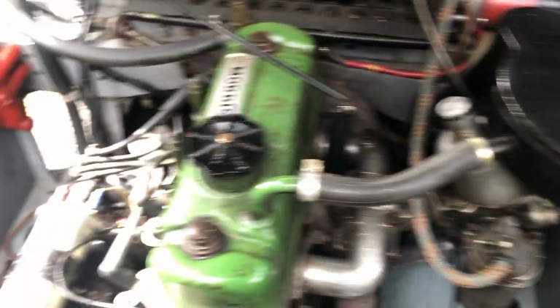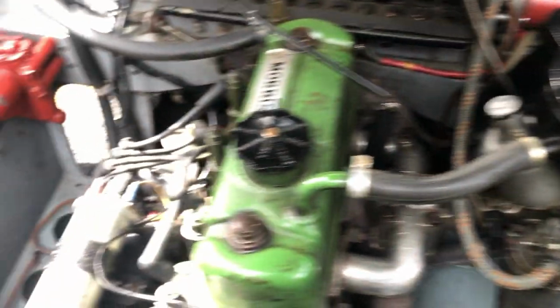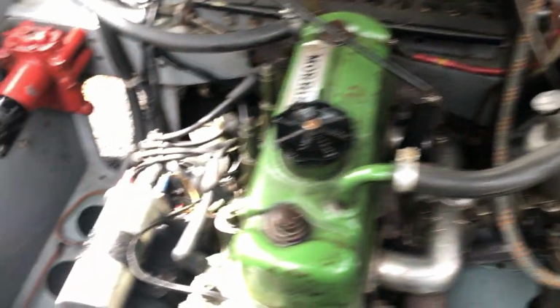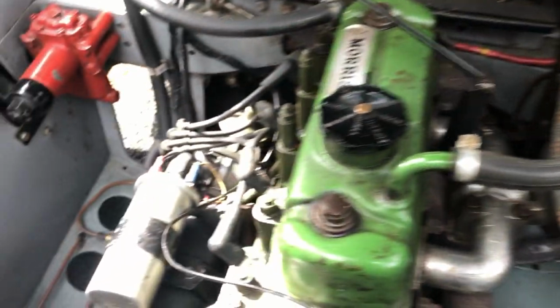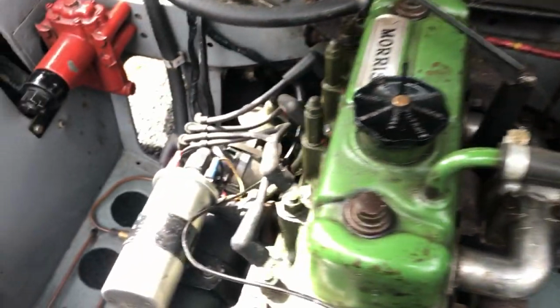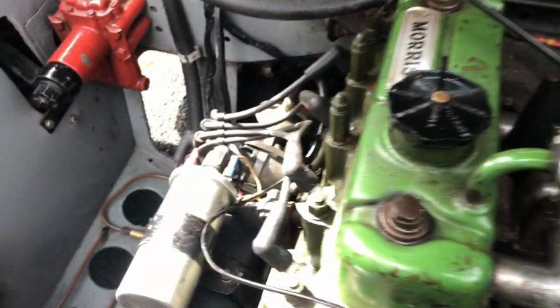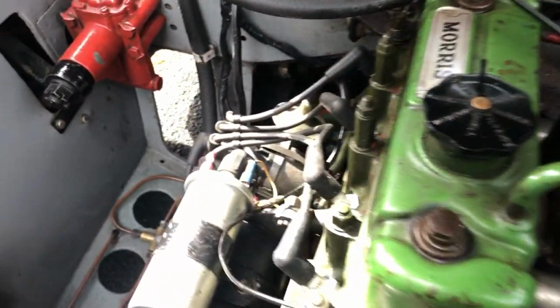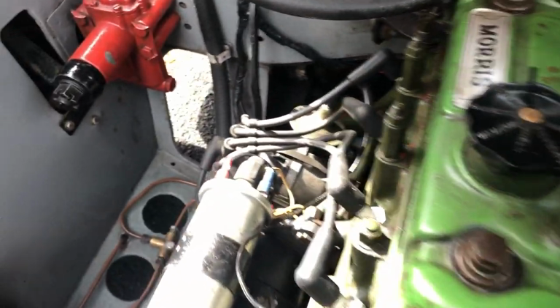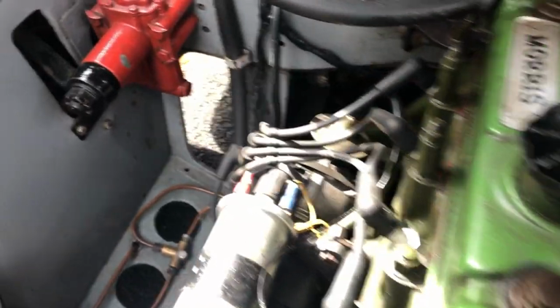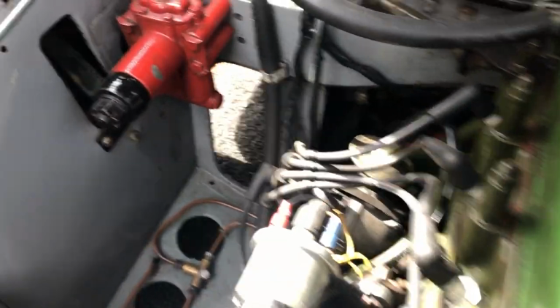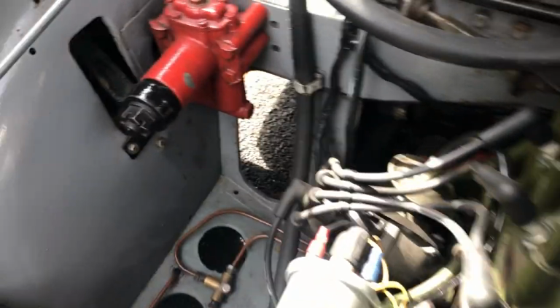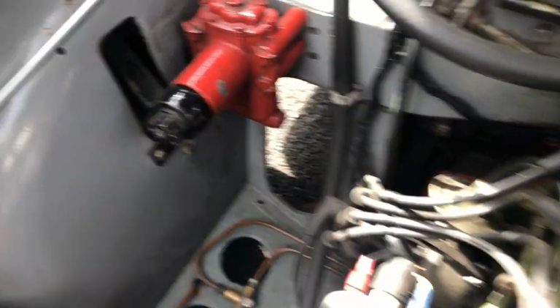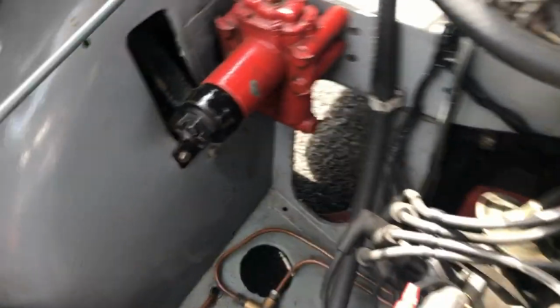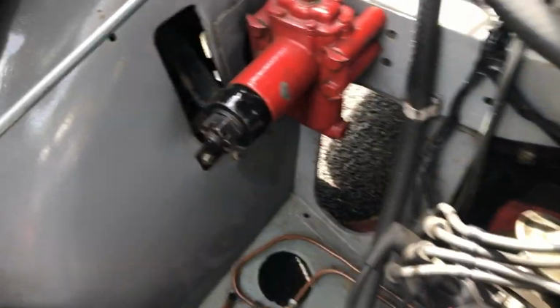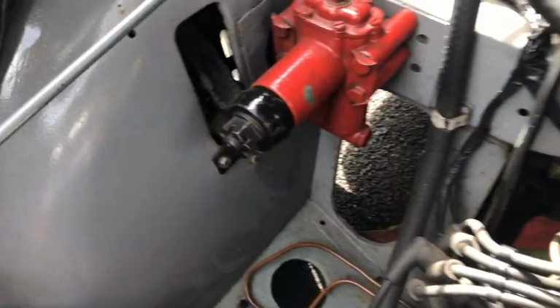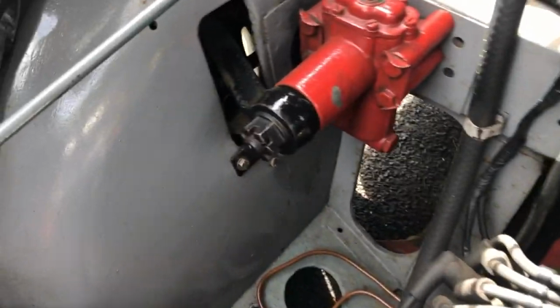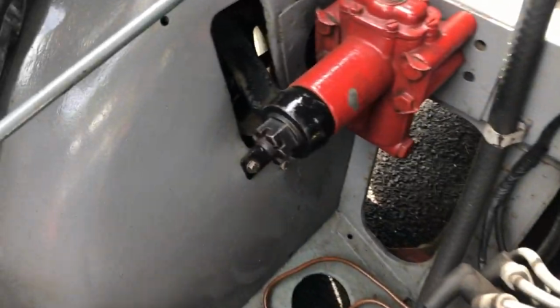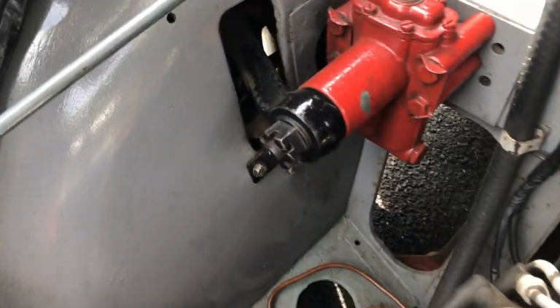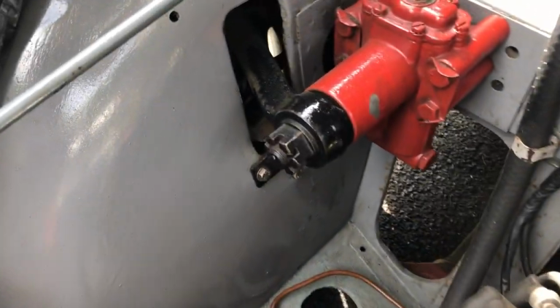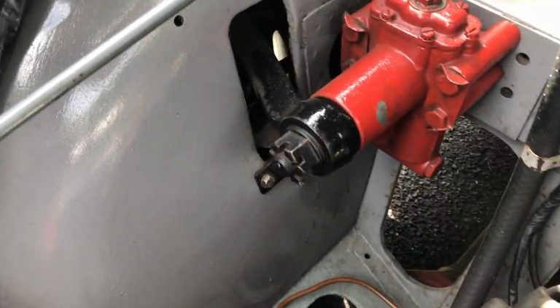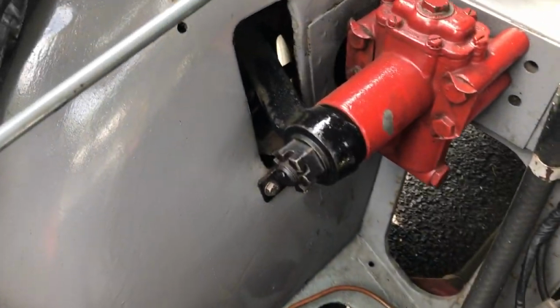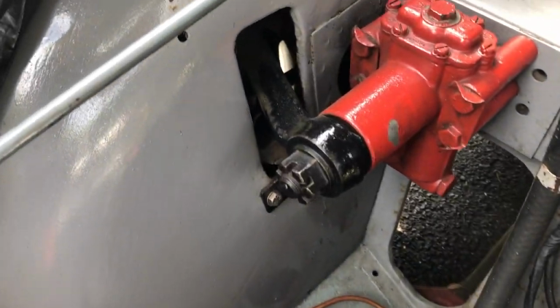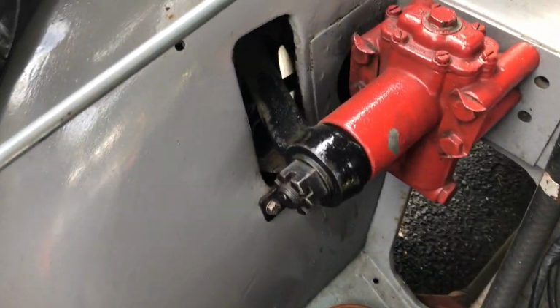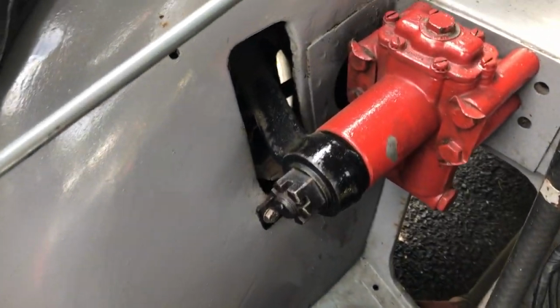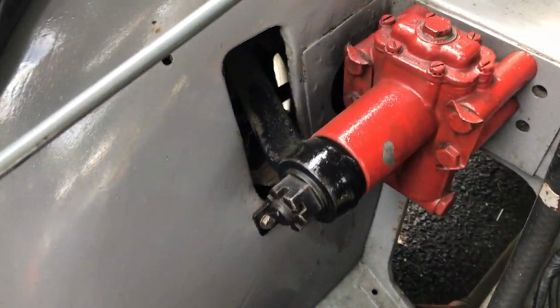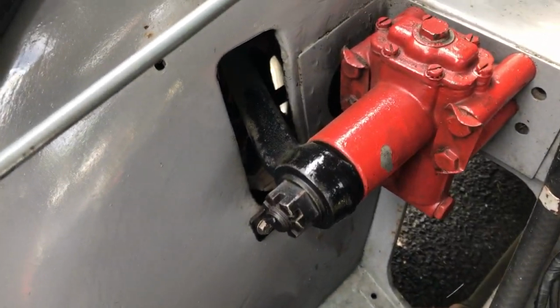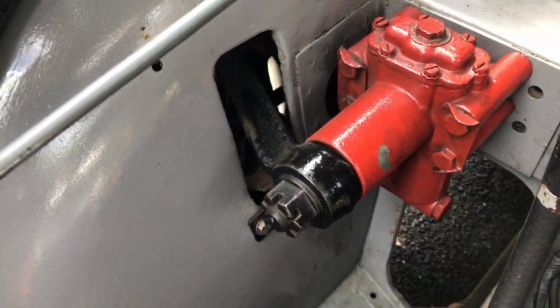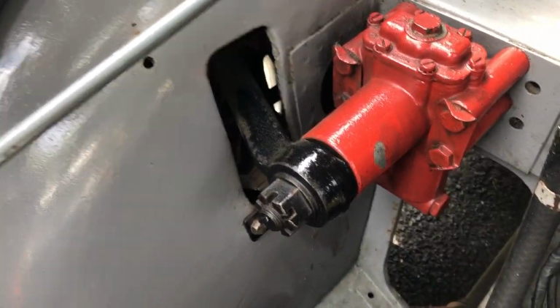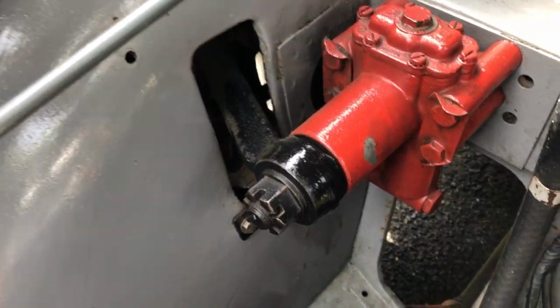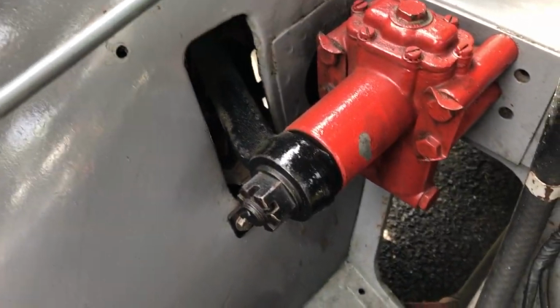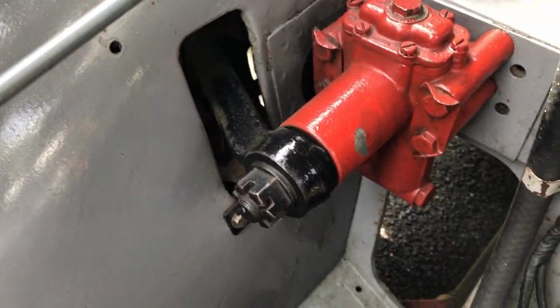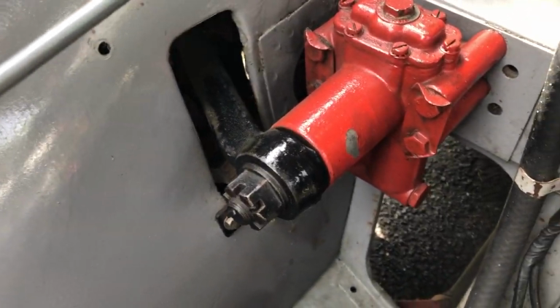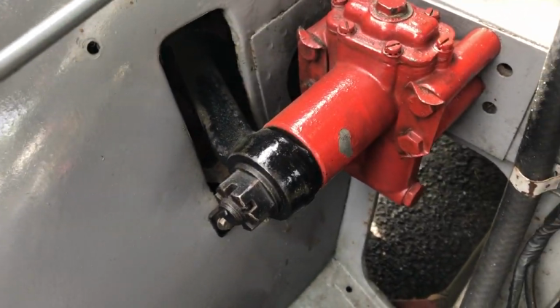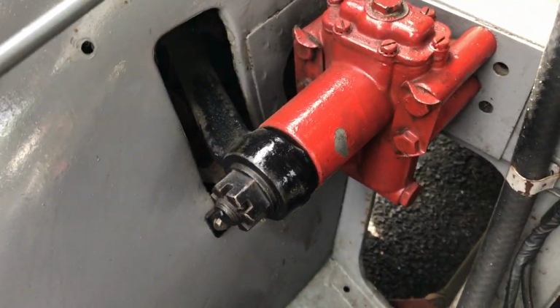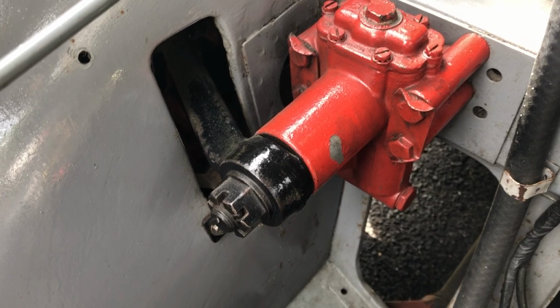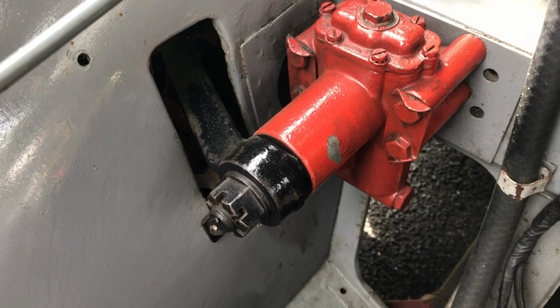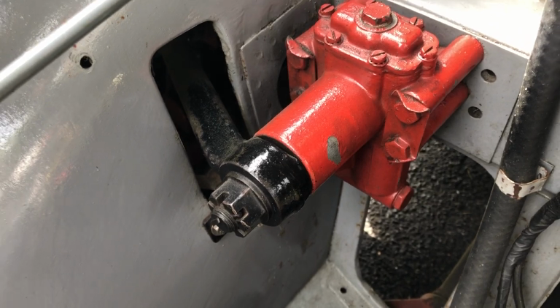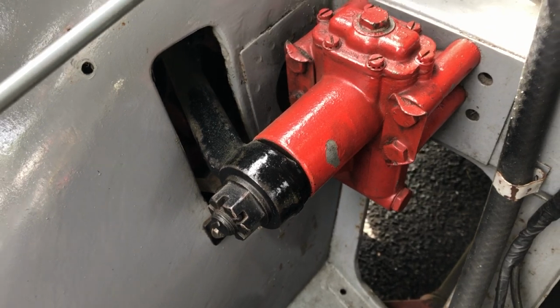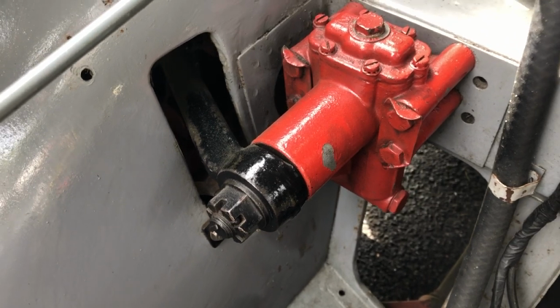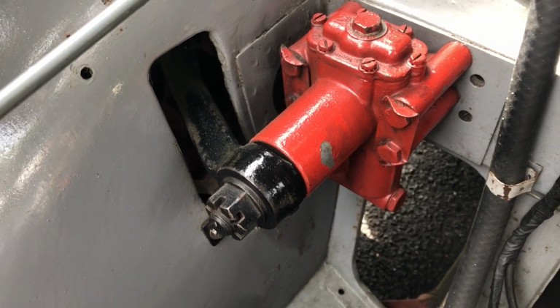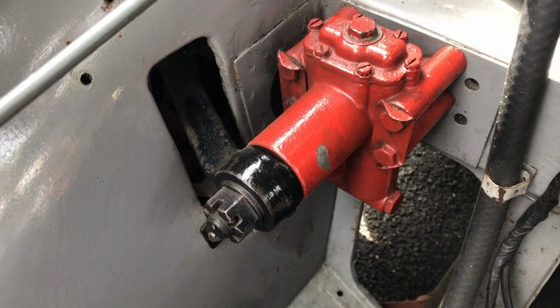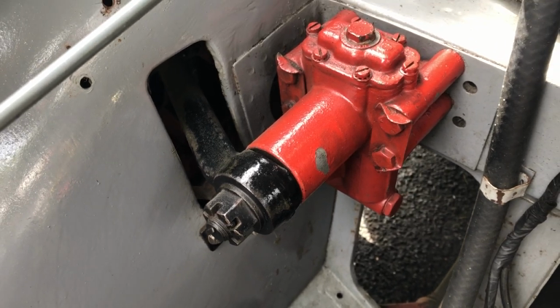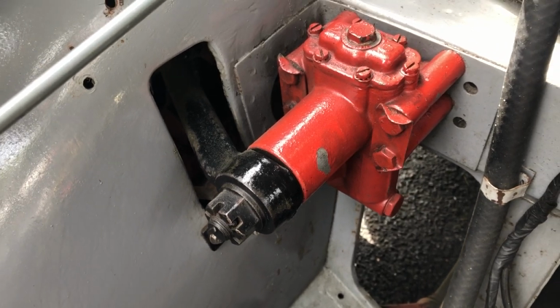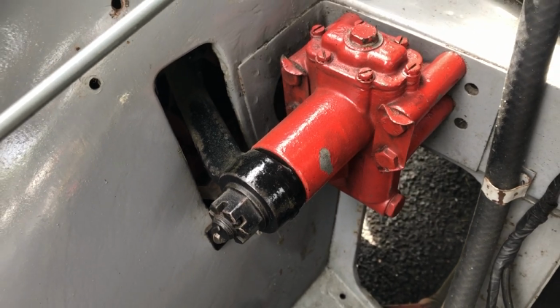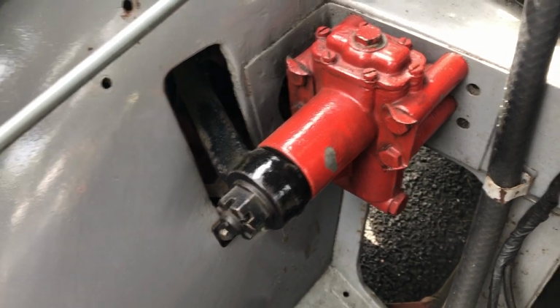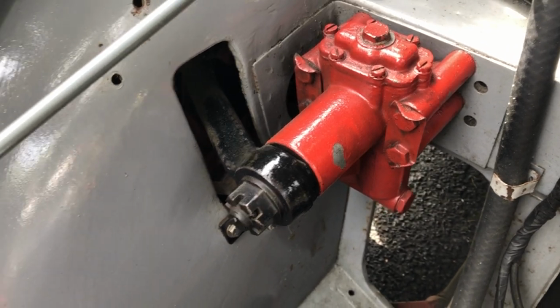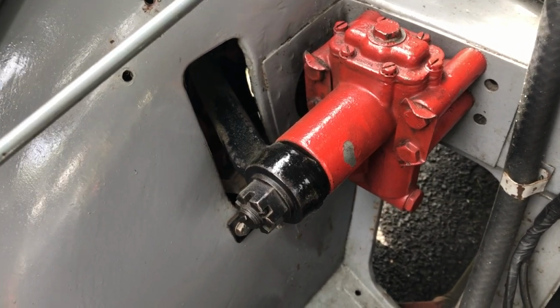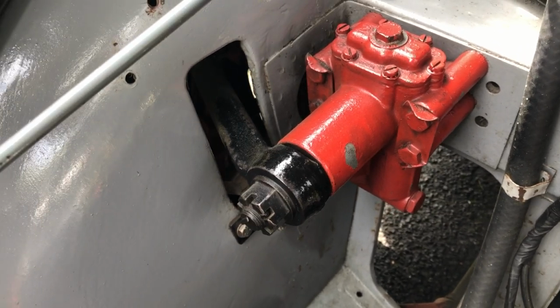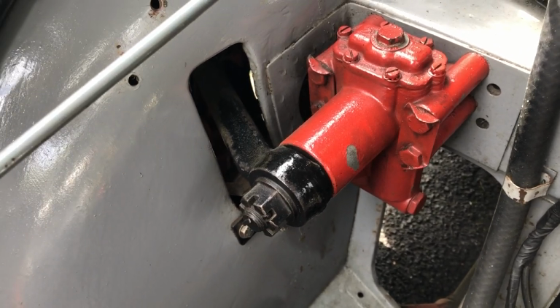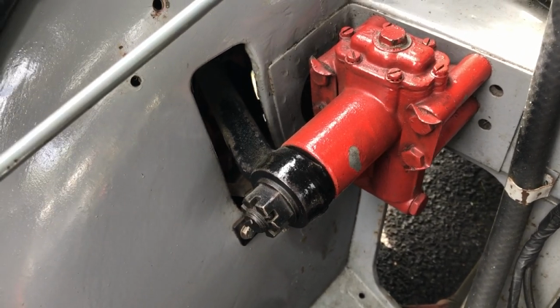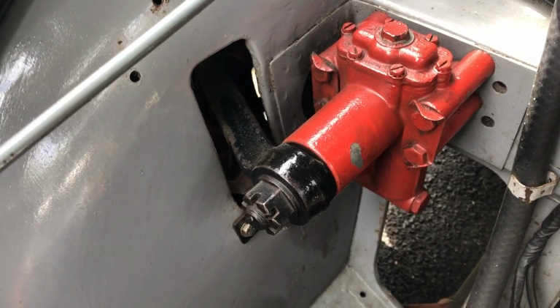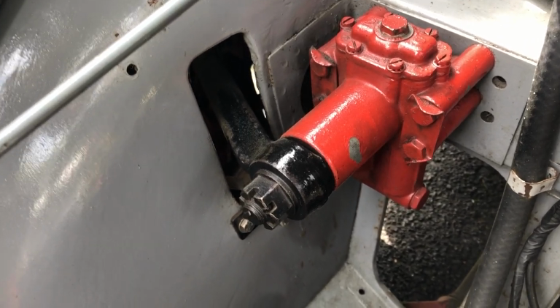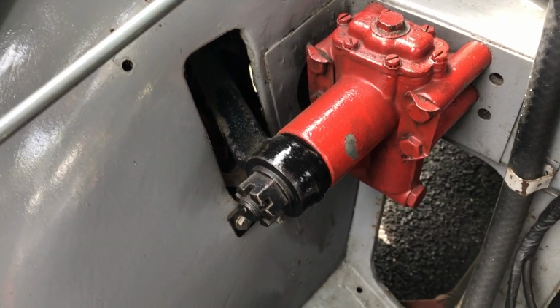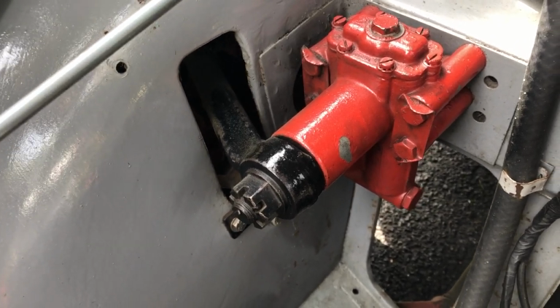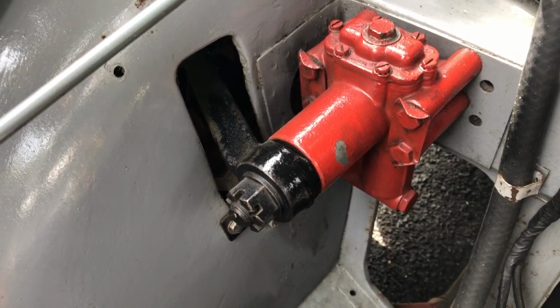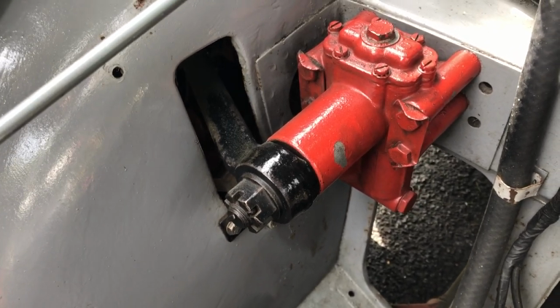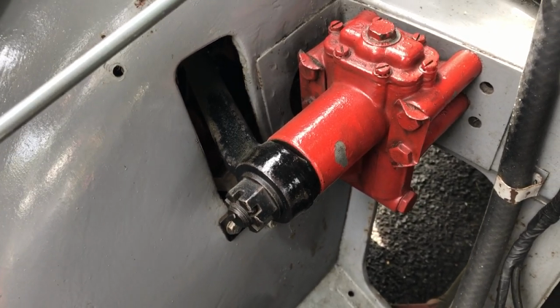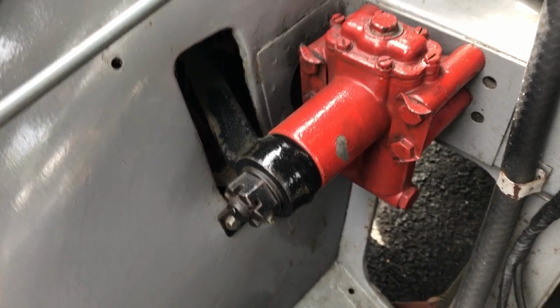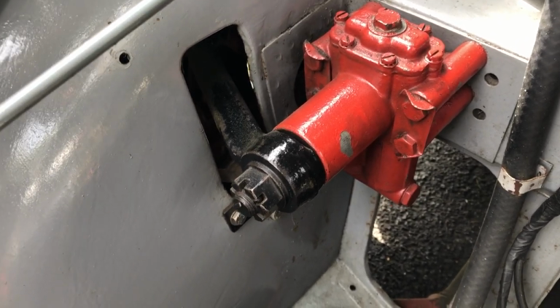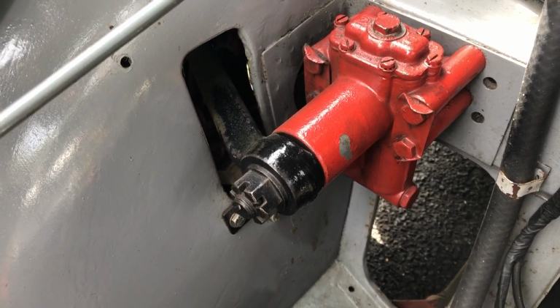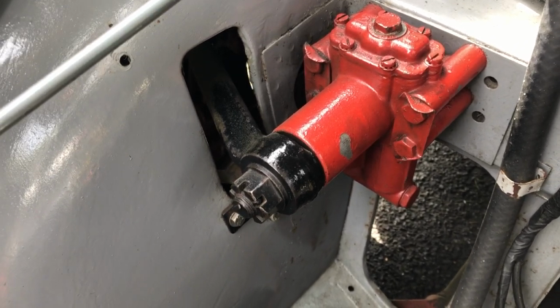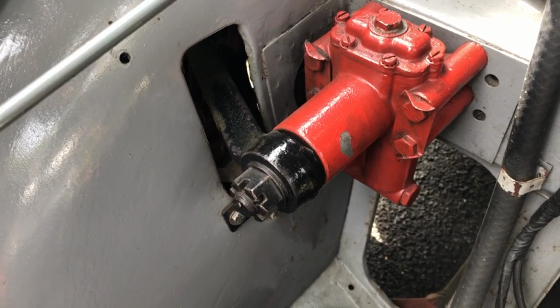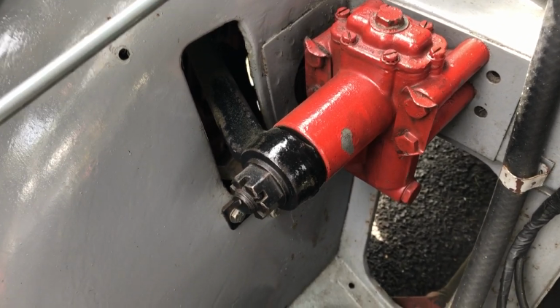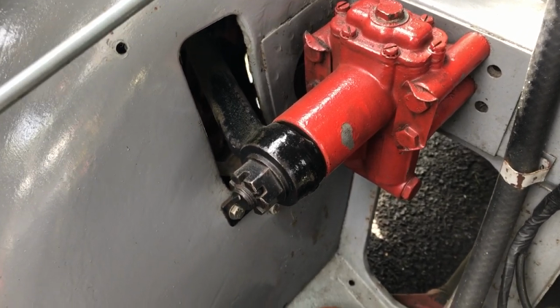You can see someone's gone through a lot of trouble to paint the suspension nicely. It might not be to everyone's colour taste, but it's been done.